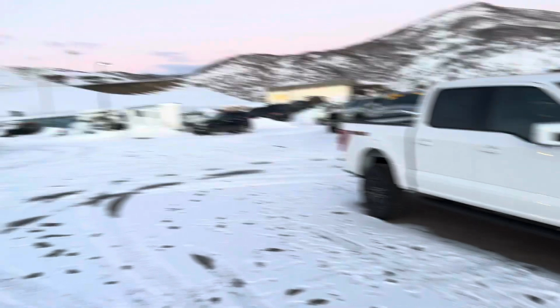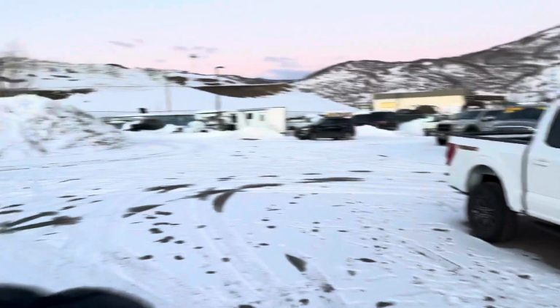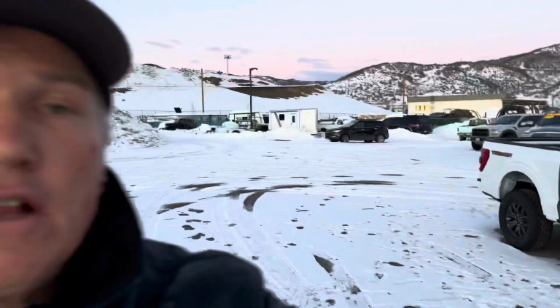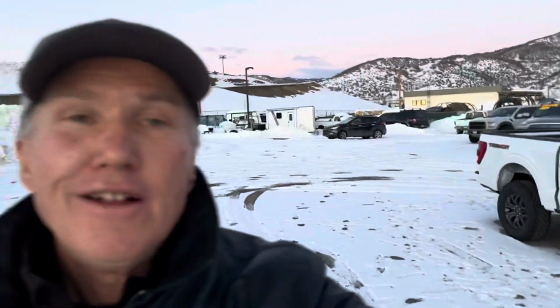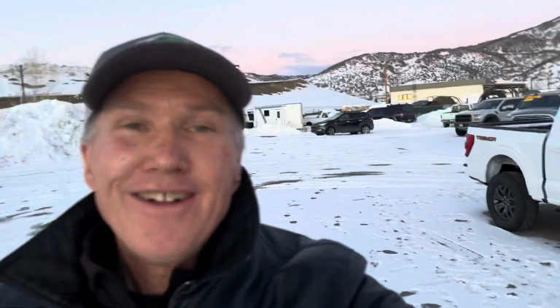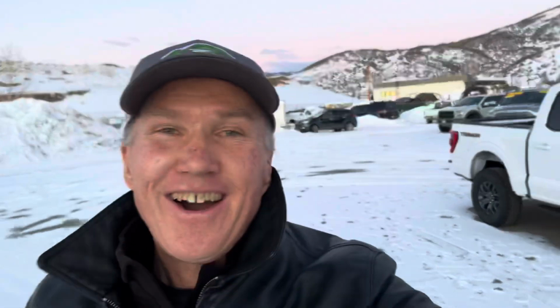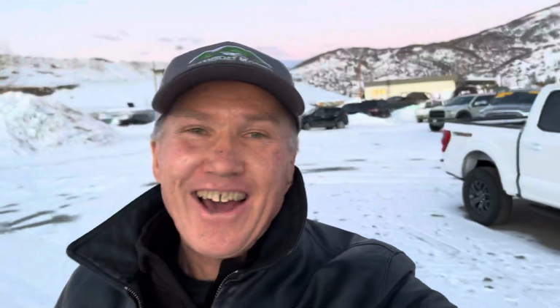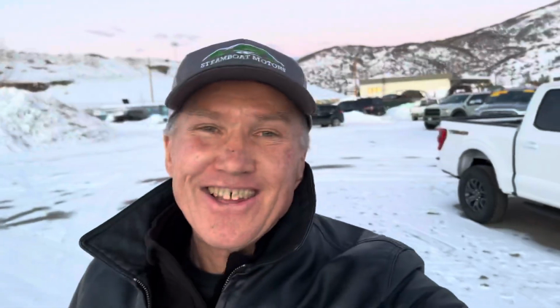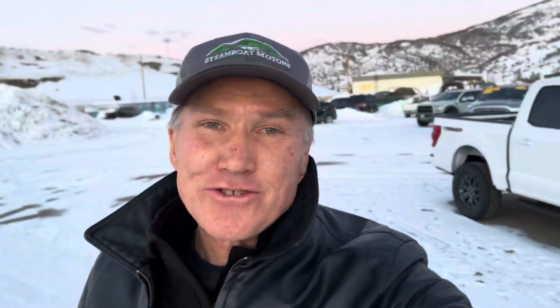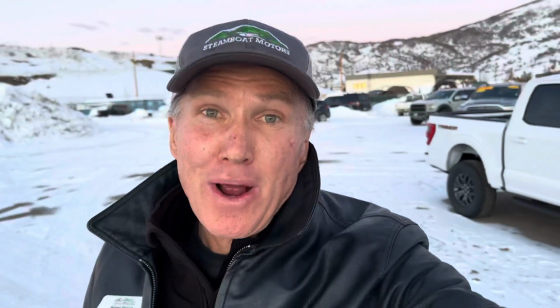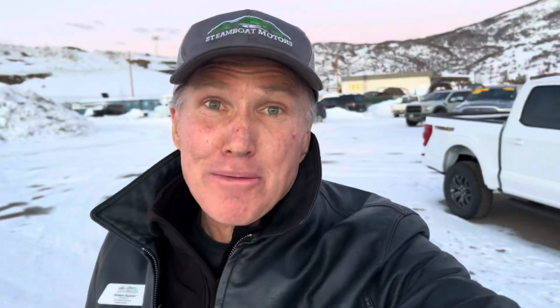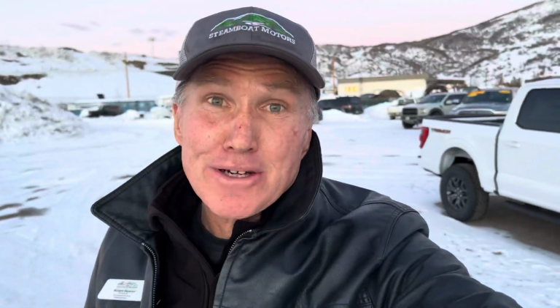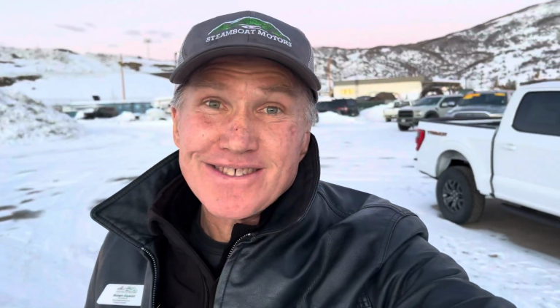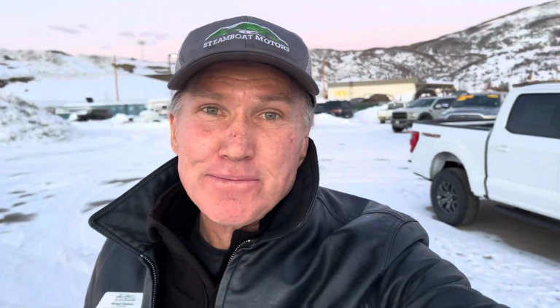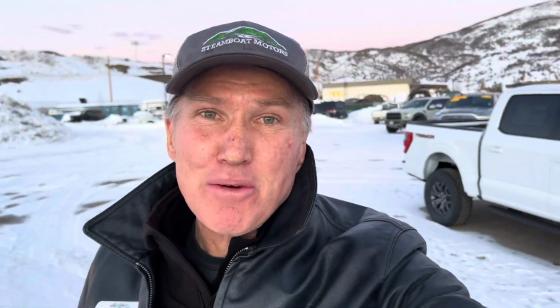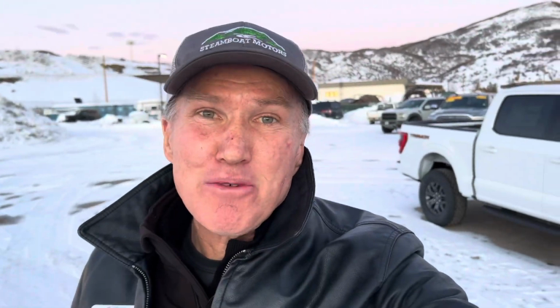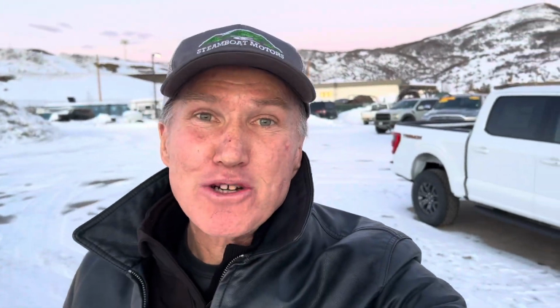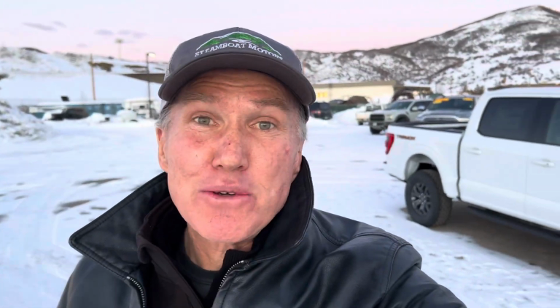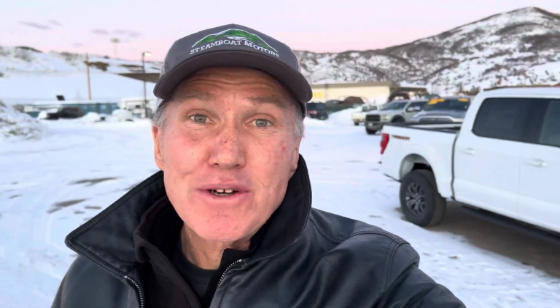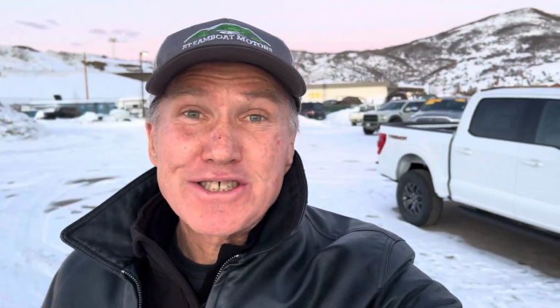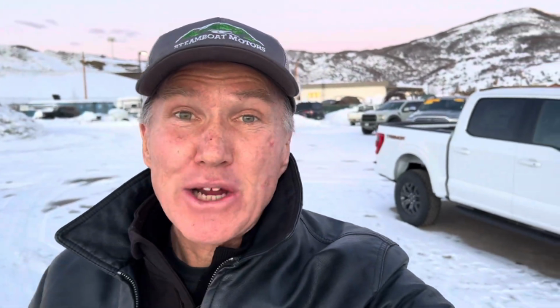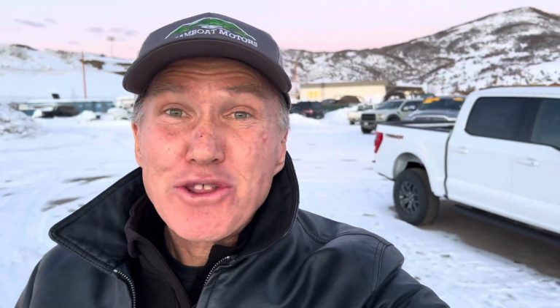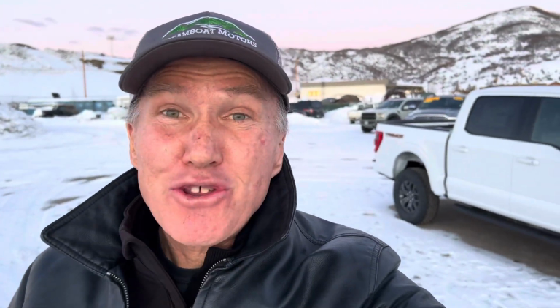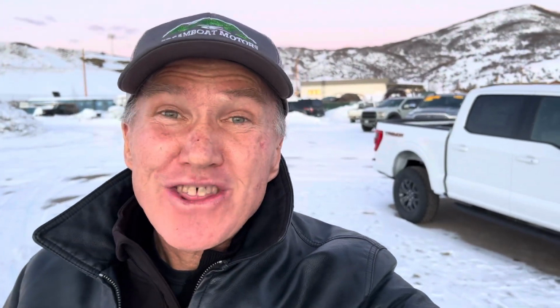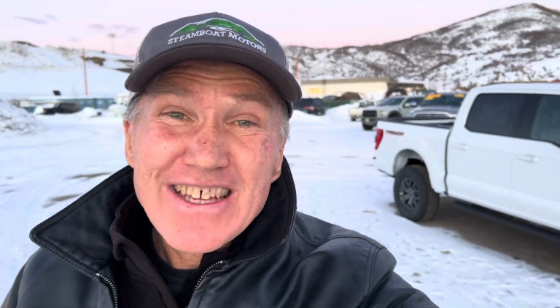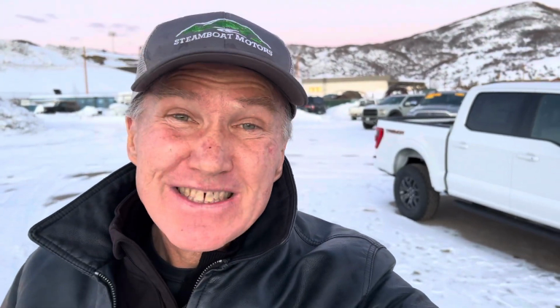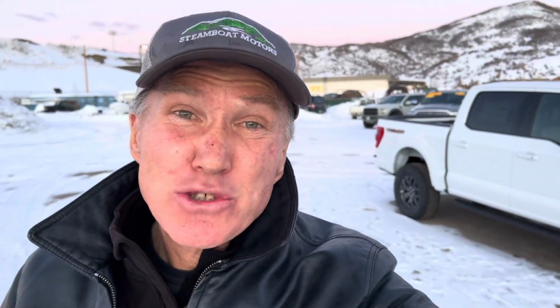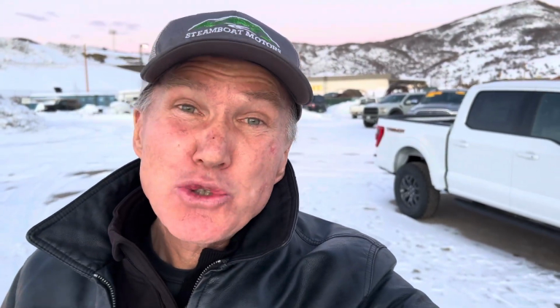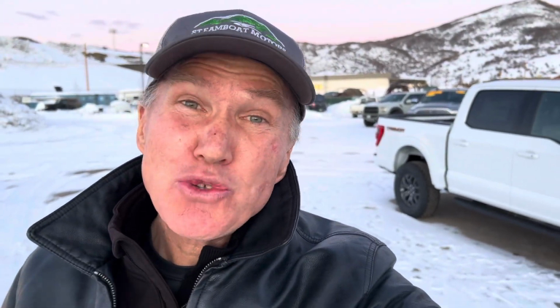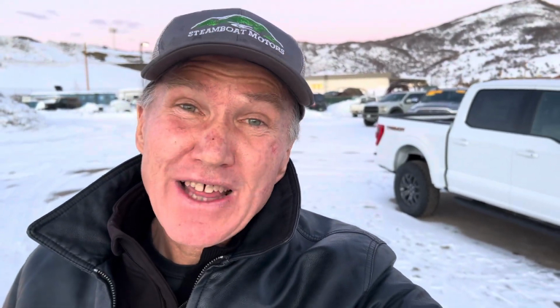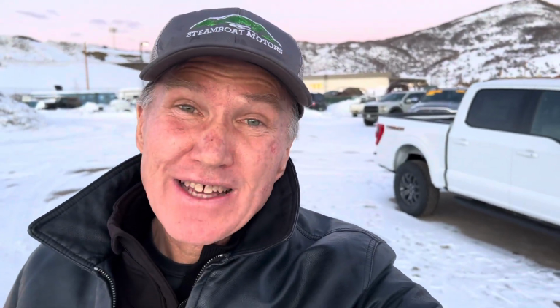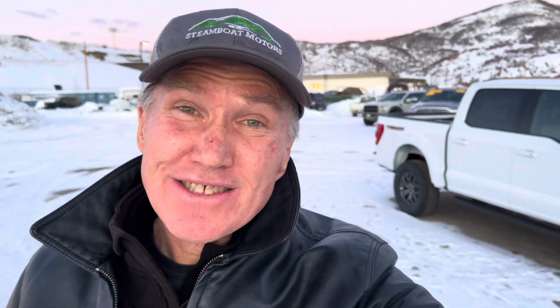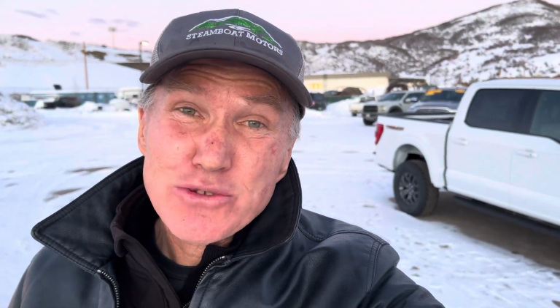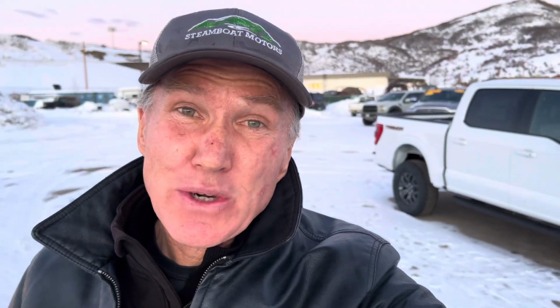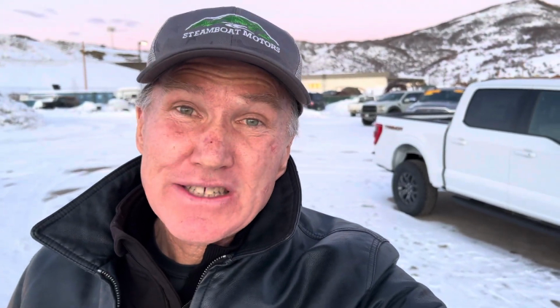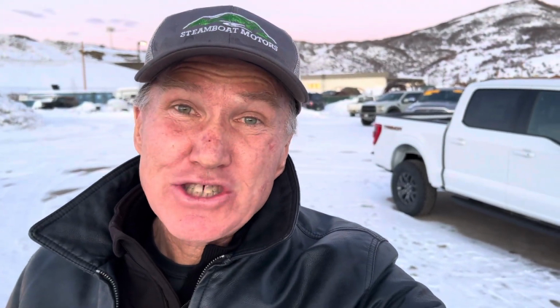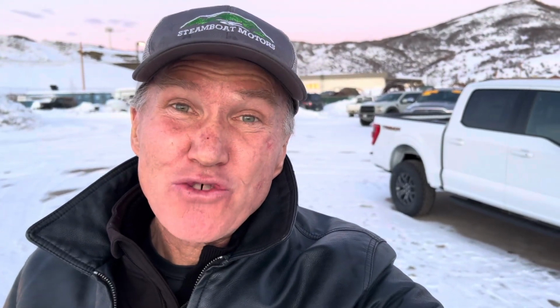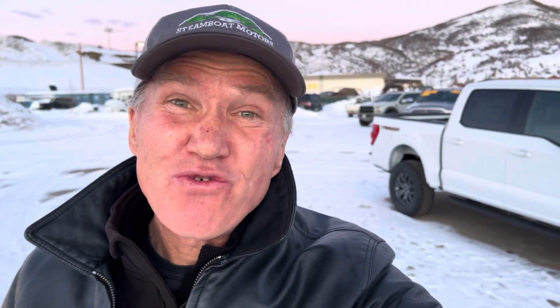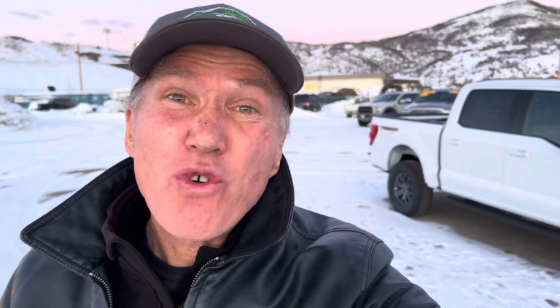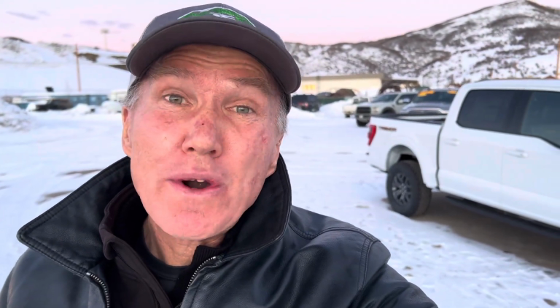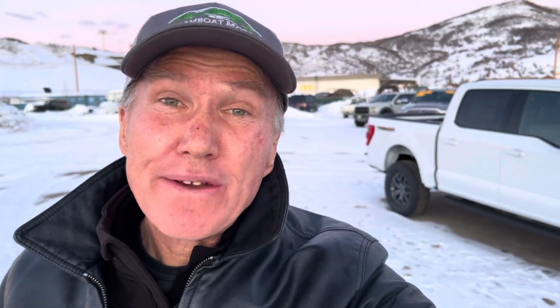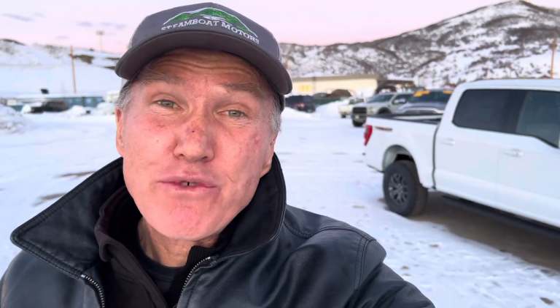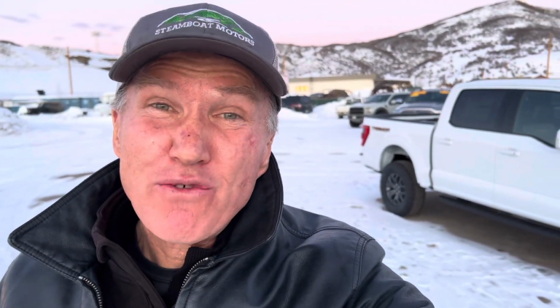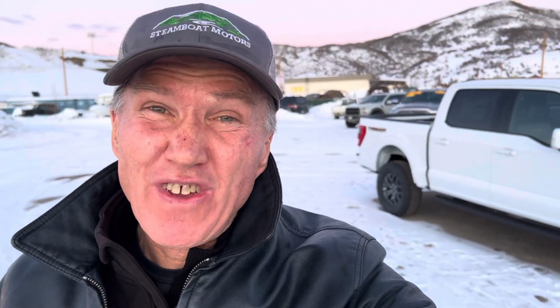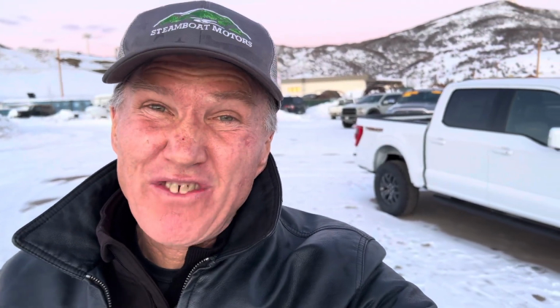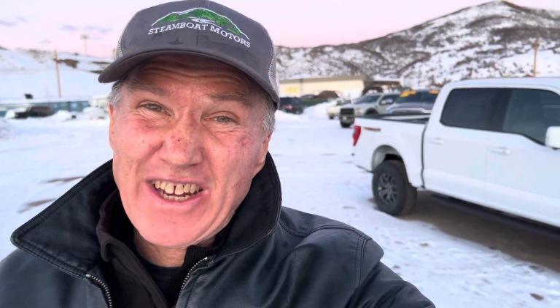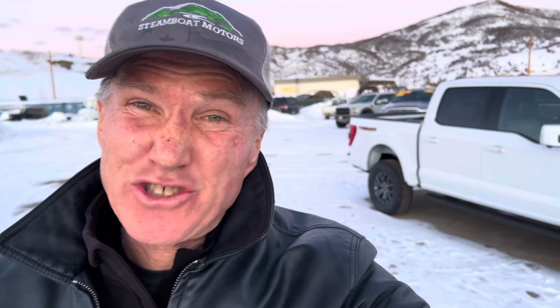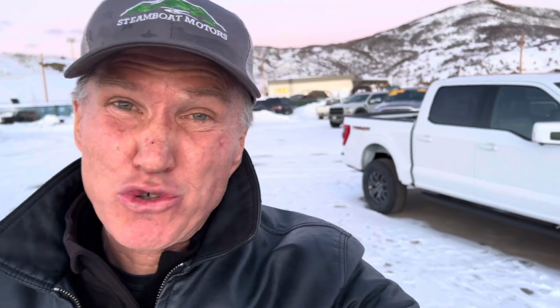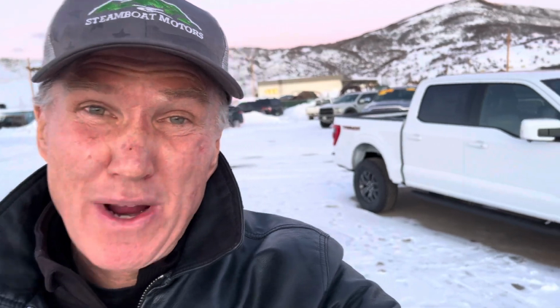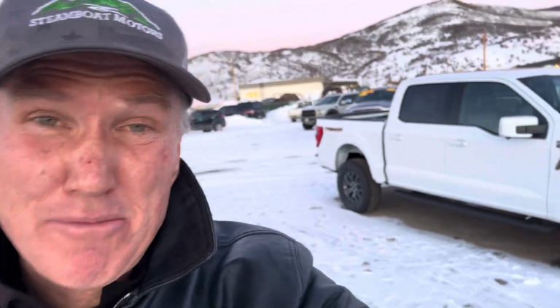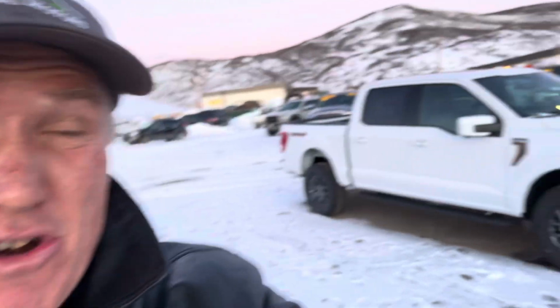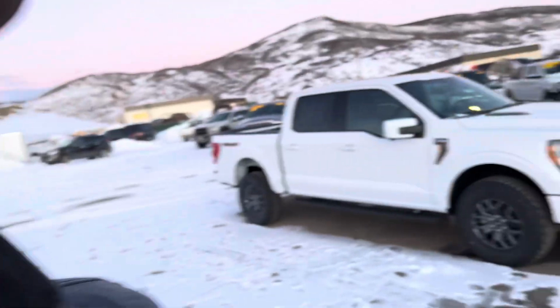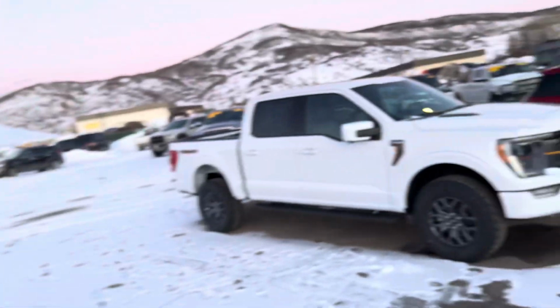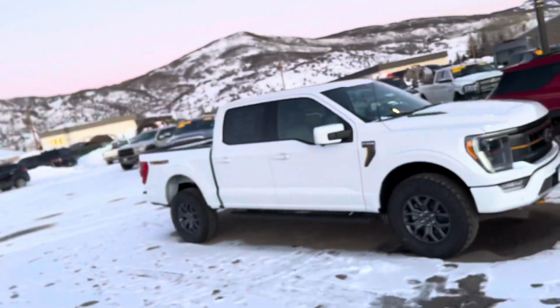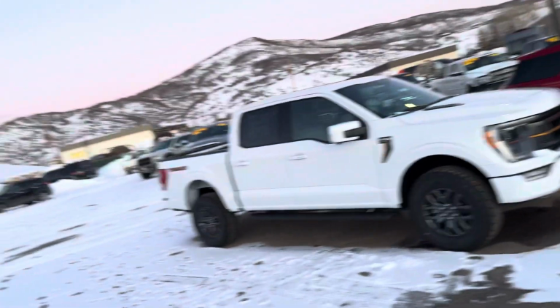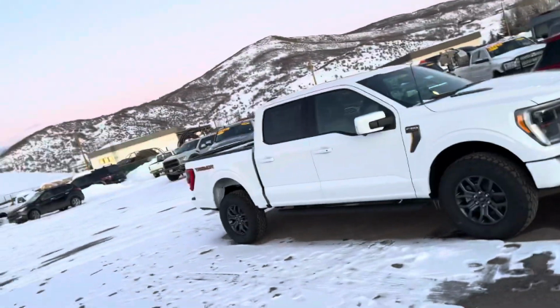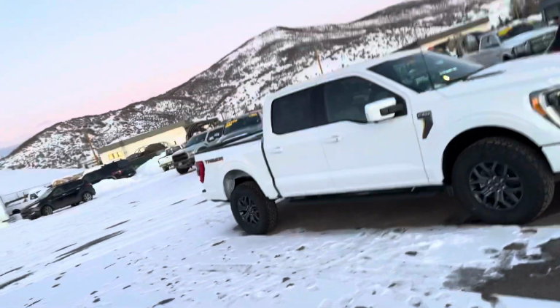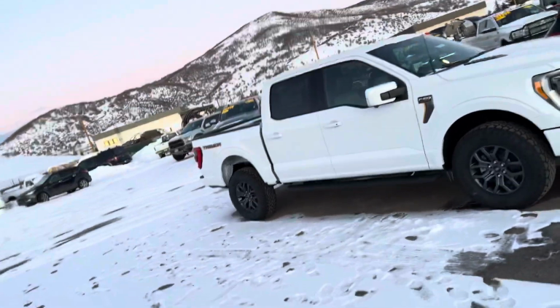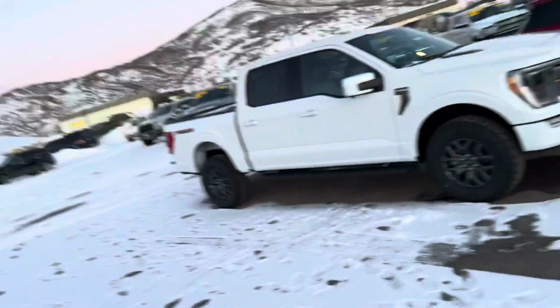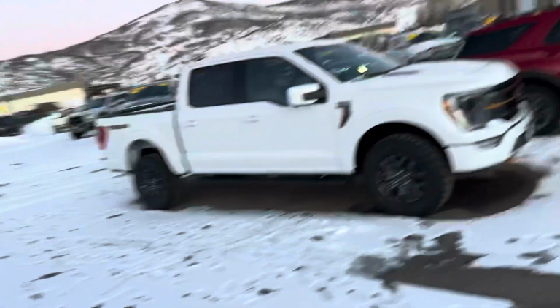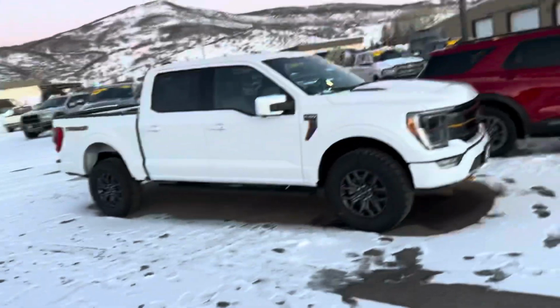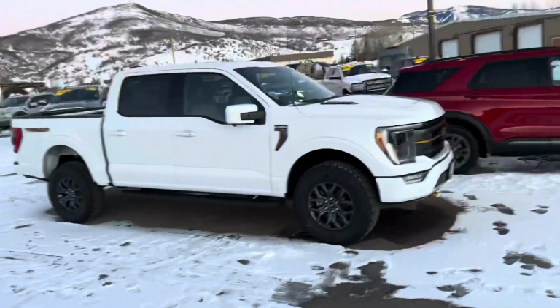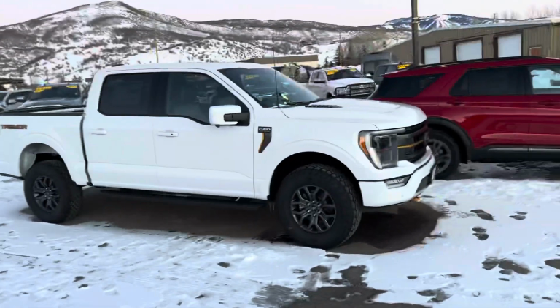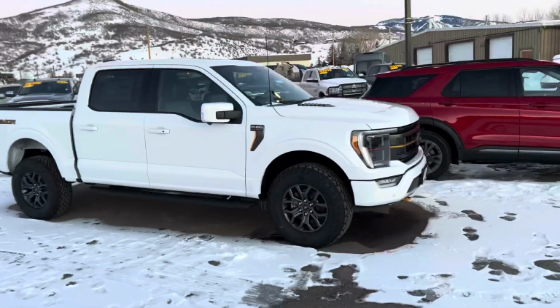Hi, this is Robert at Steamboat Motors. I want to share with you this 2022 Ford F-150 Tremor. Such a cool truck, guys.